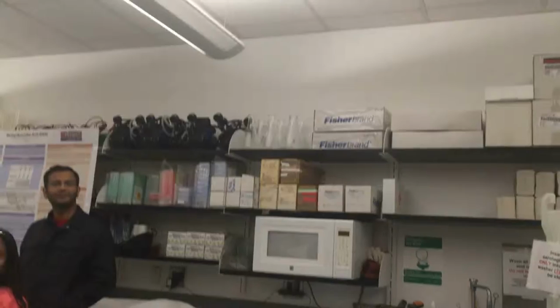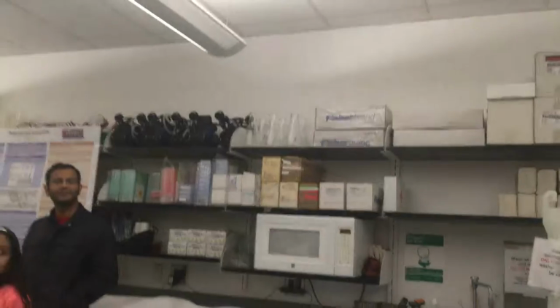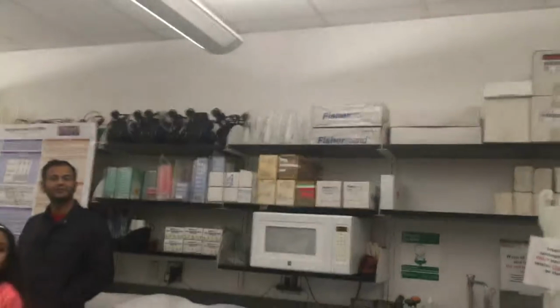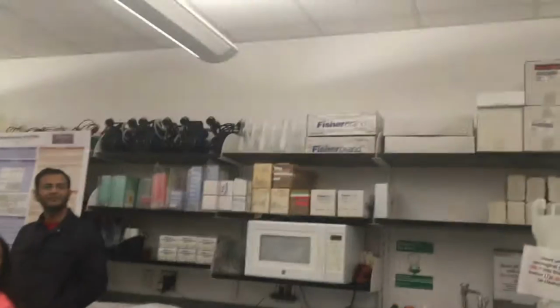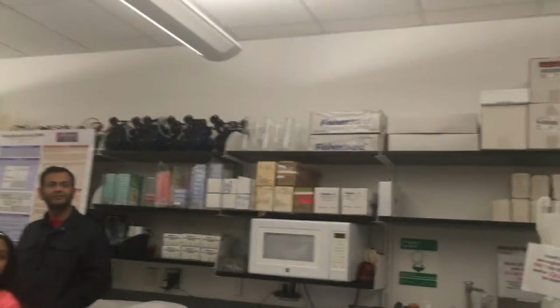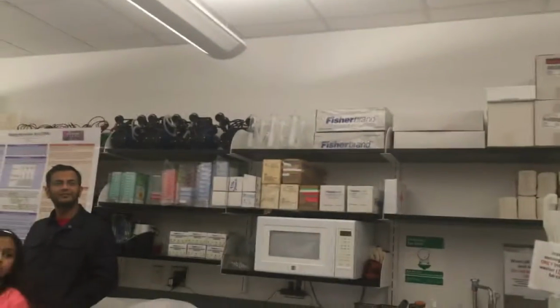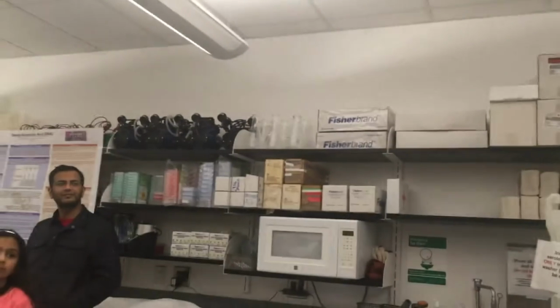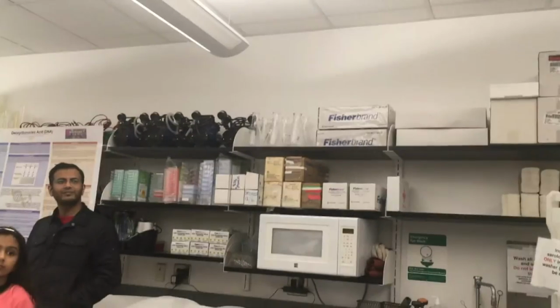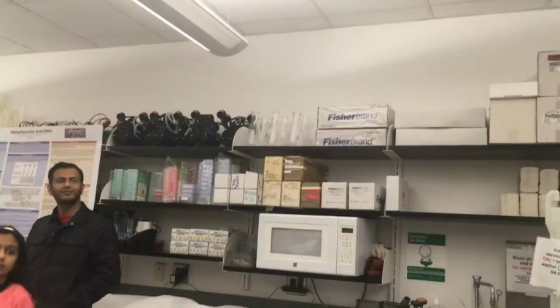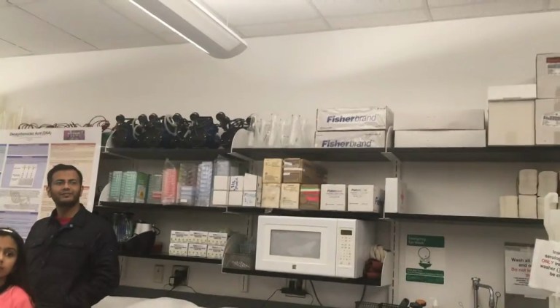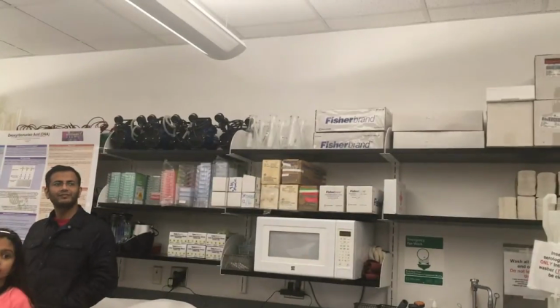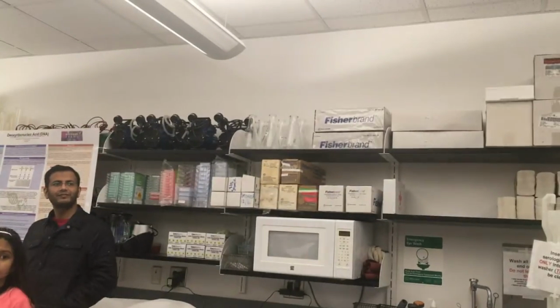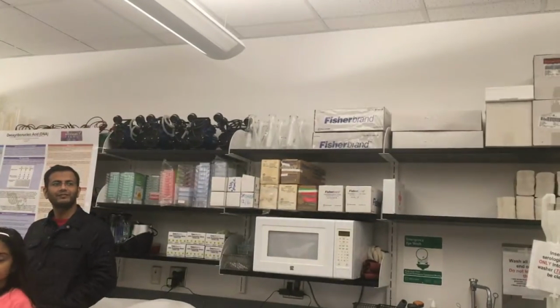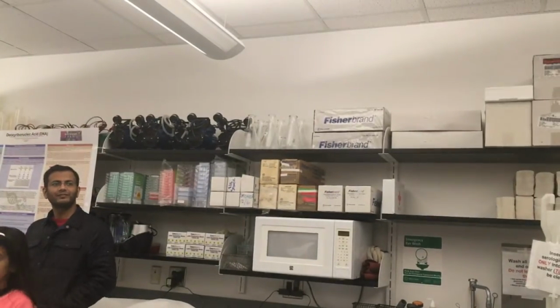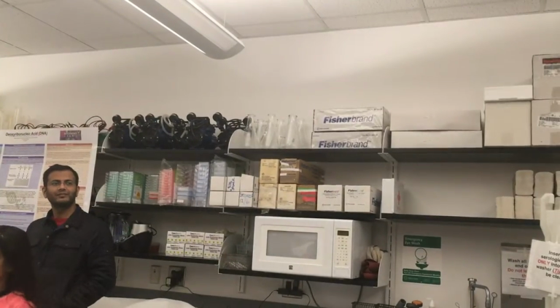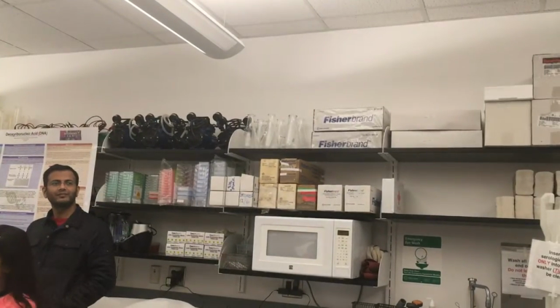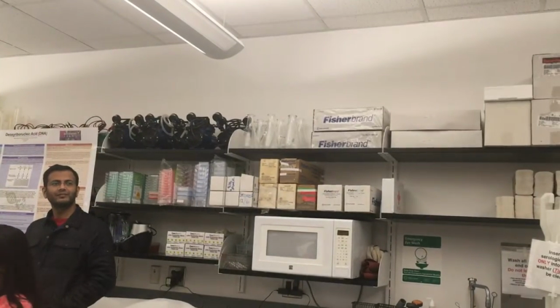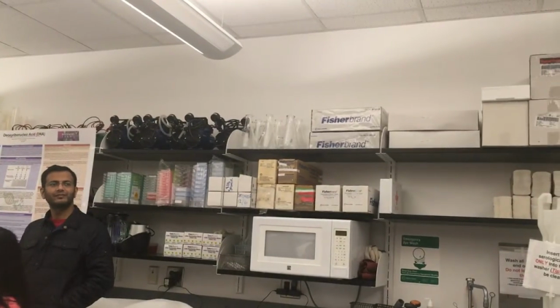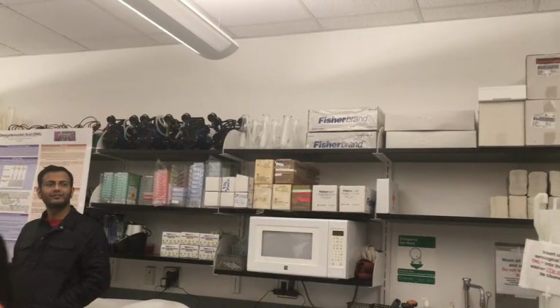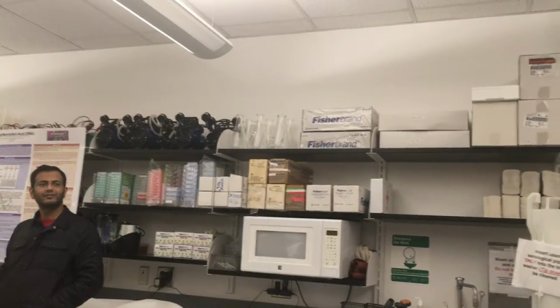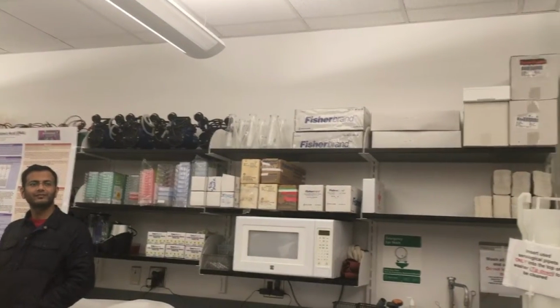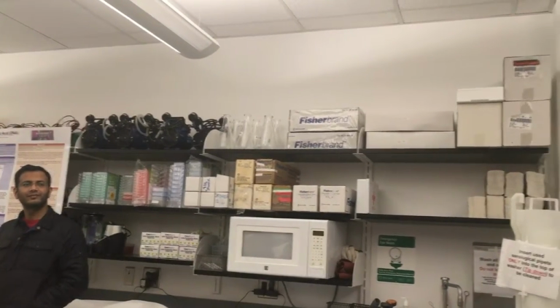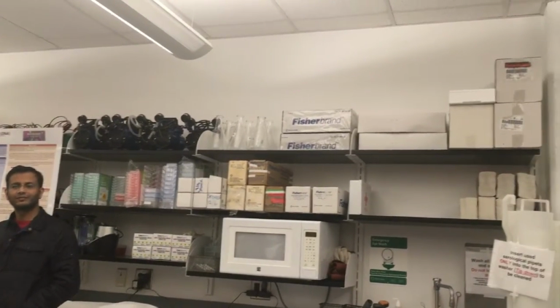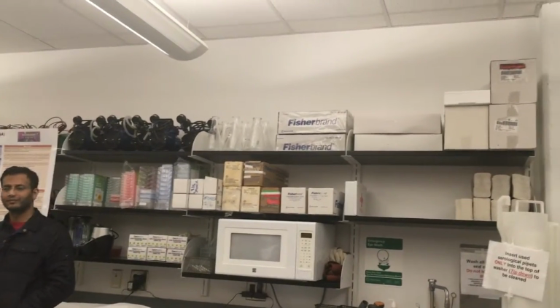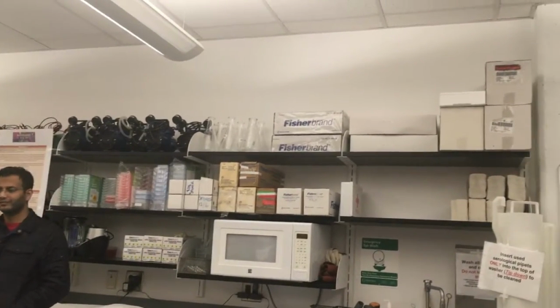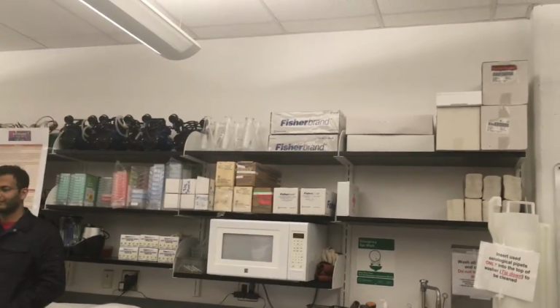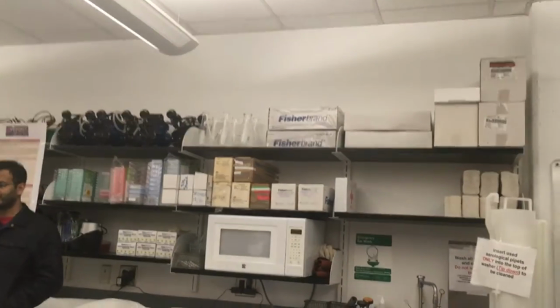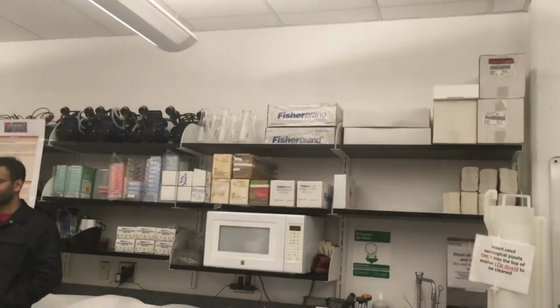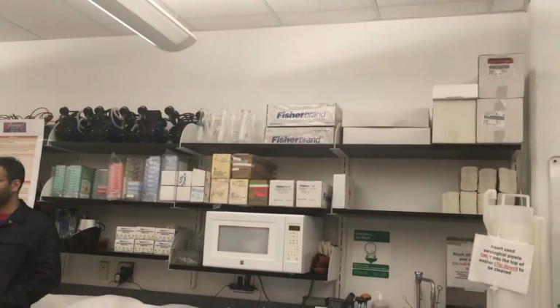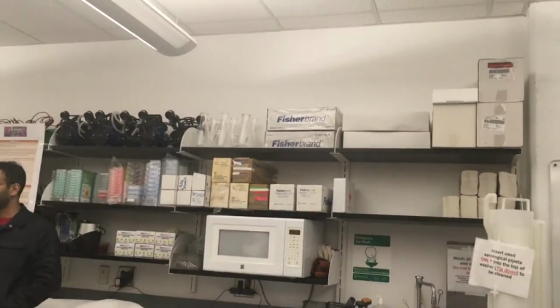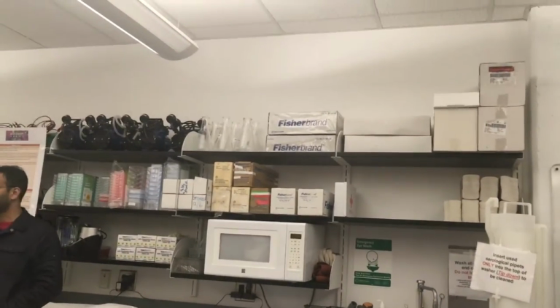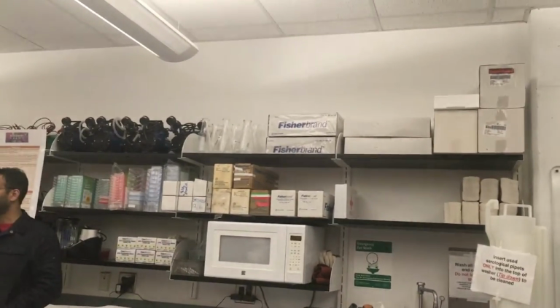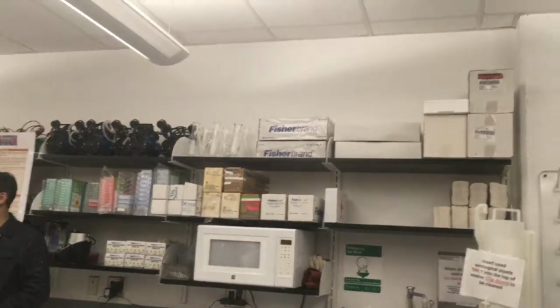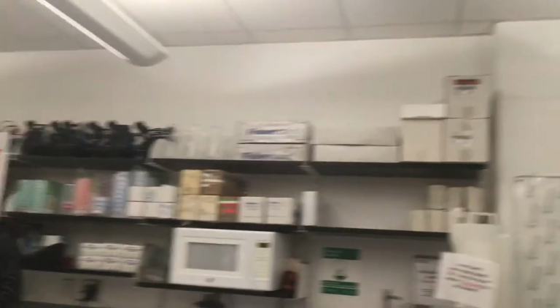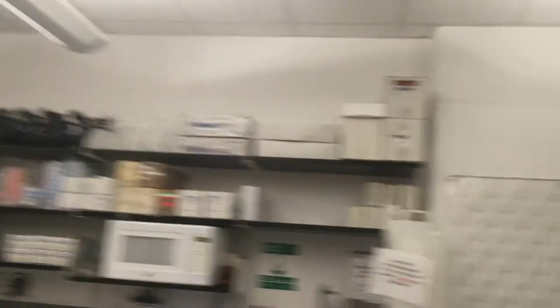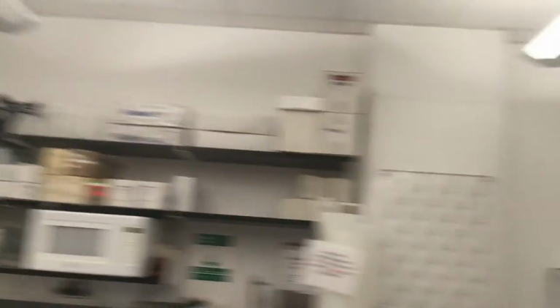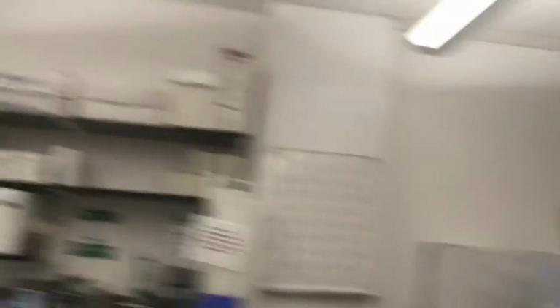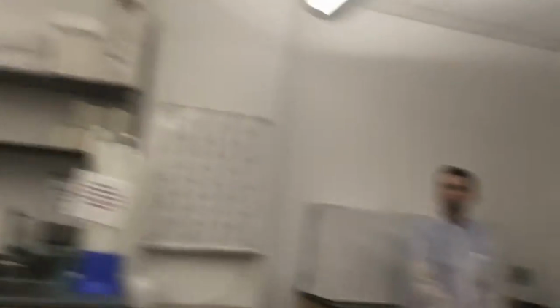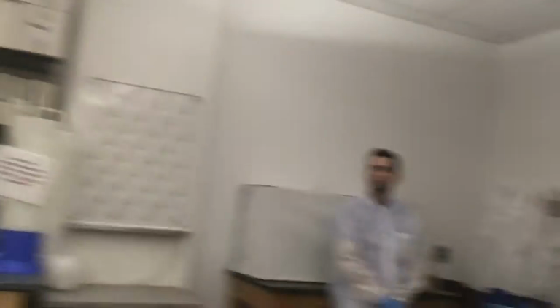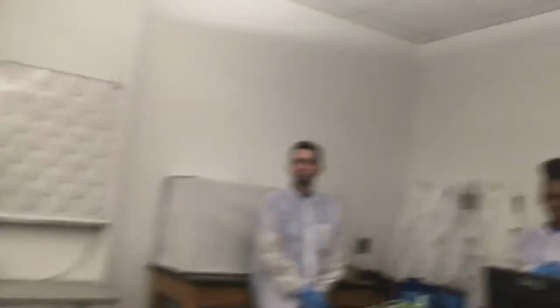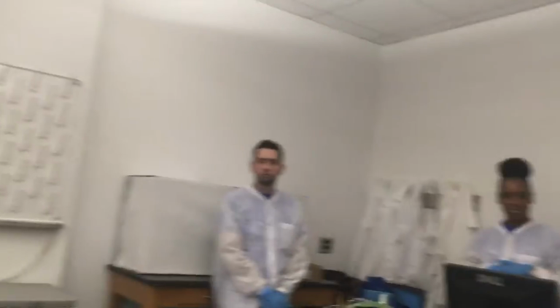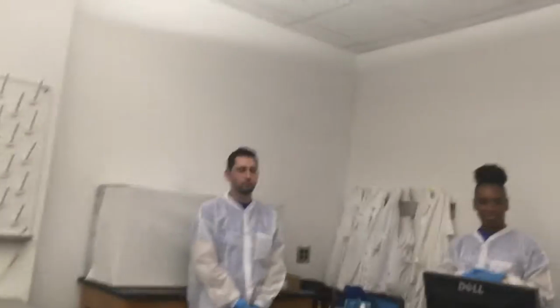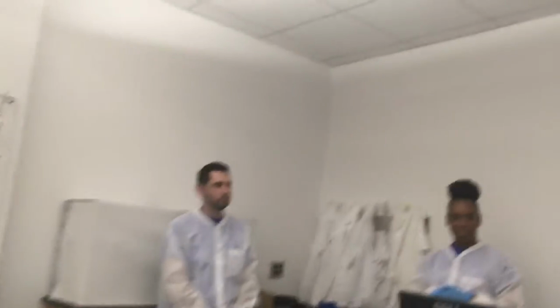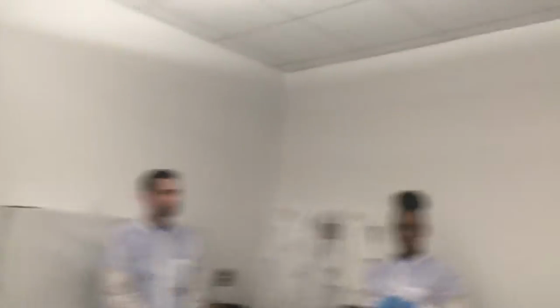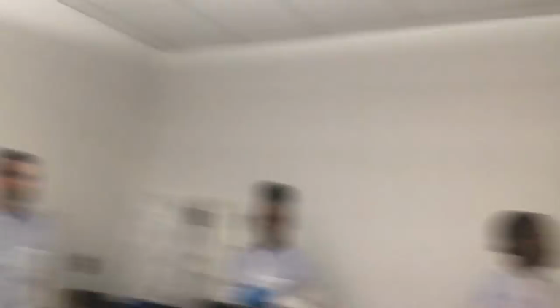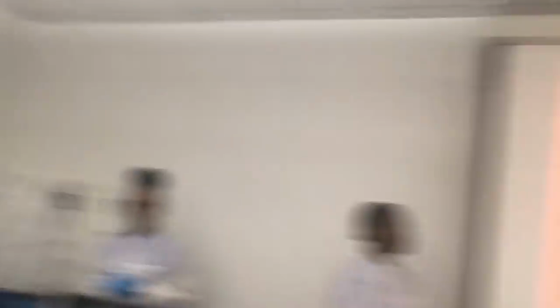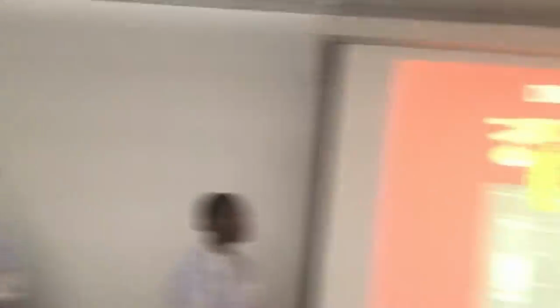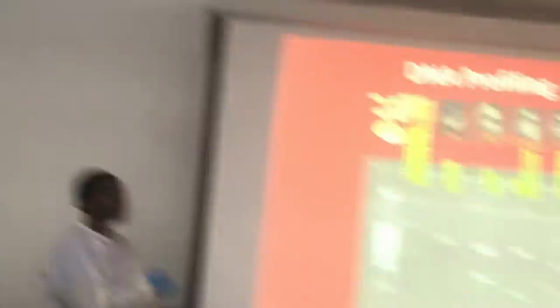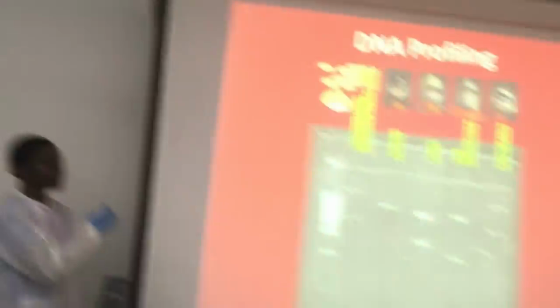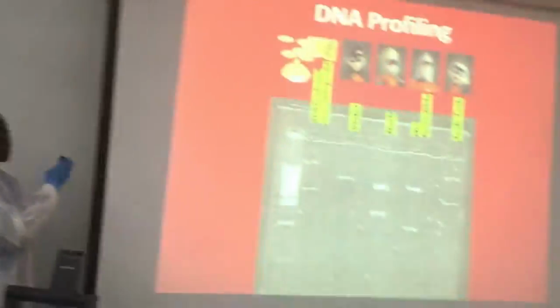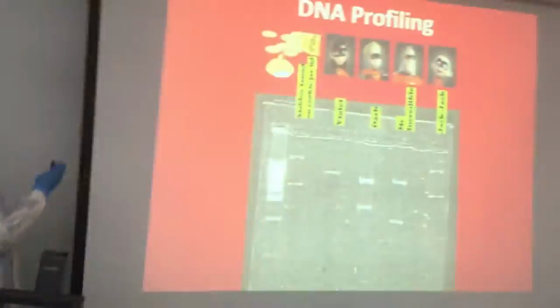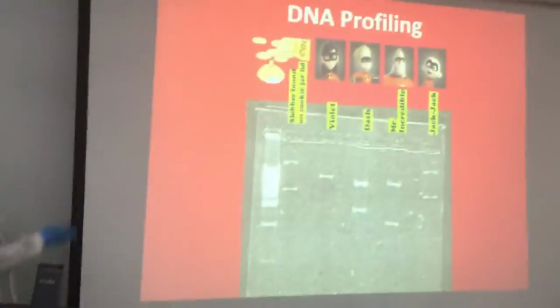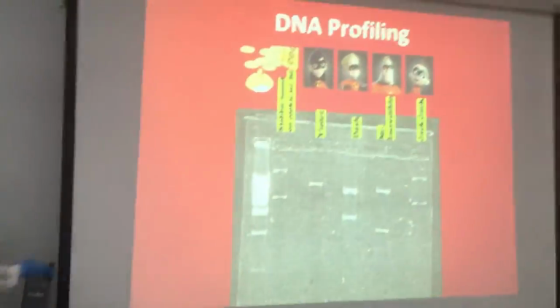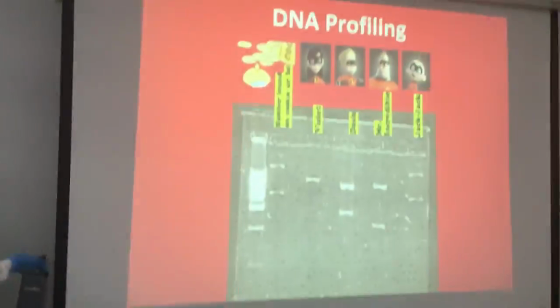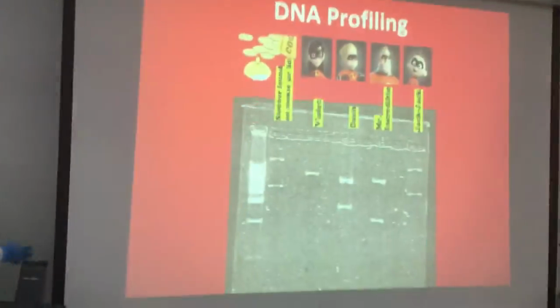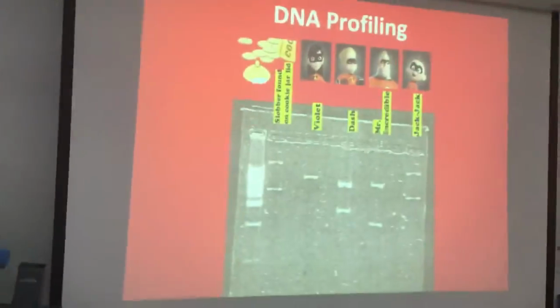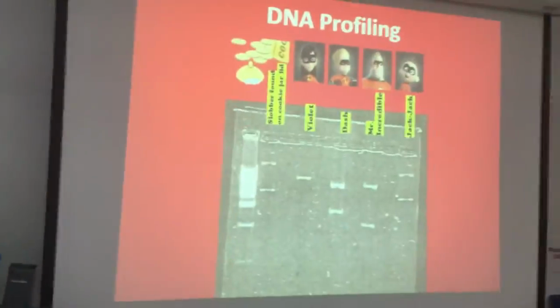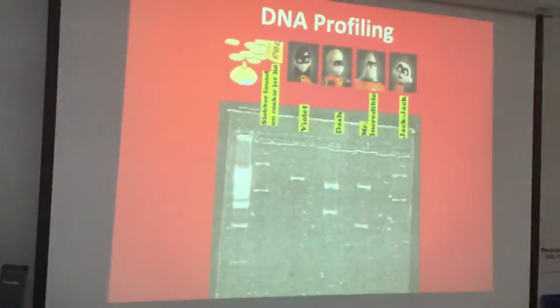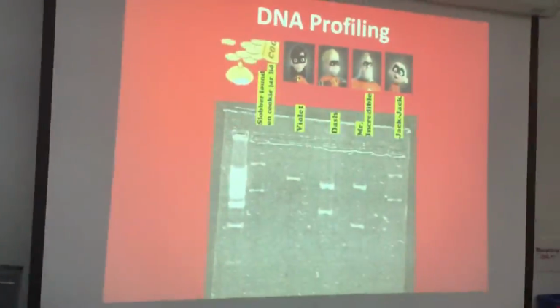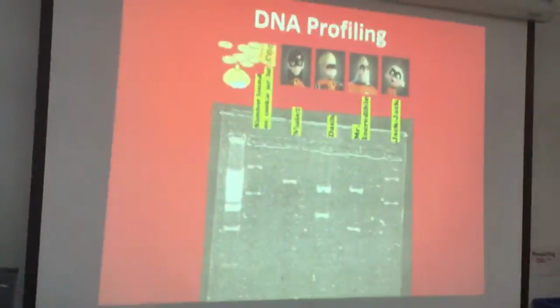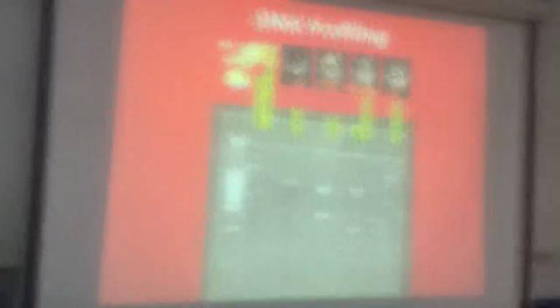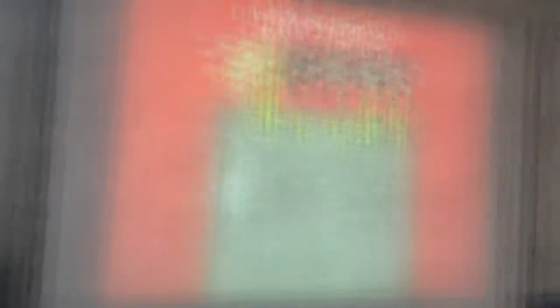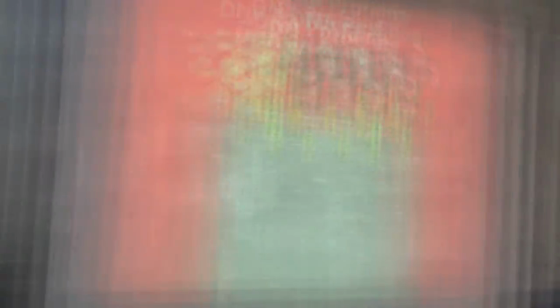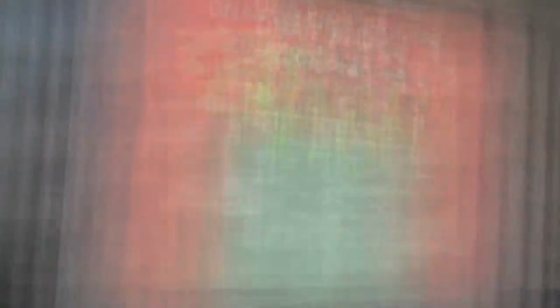This is our sample. Like Tara talked about earlier, this is our DNA ladder. This is just used to actually look at the size.